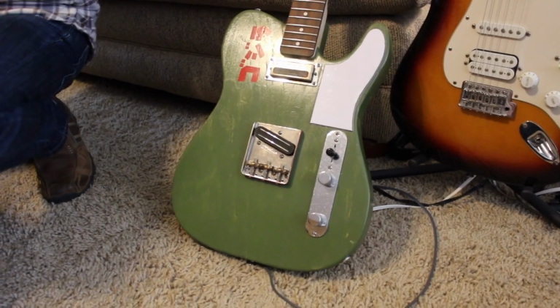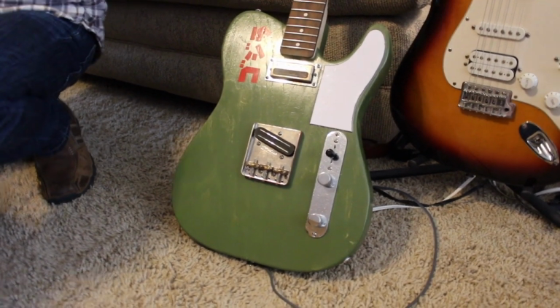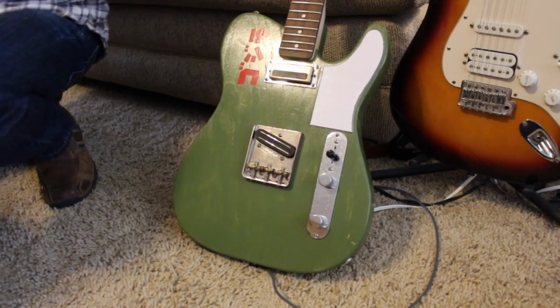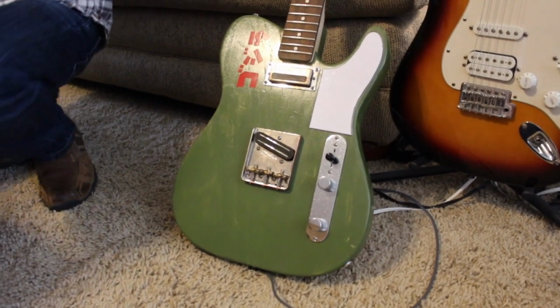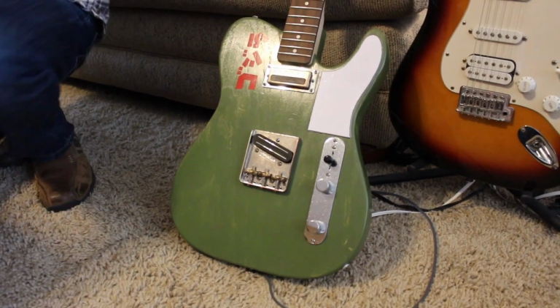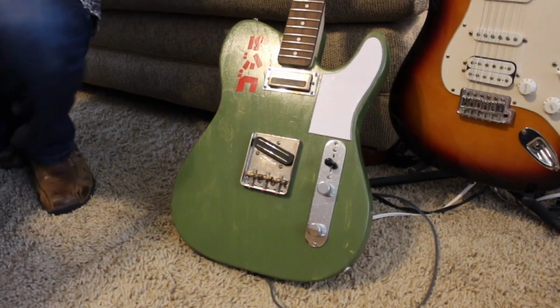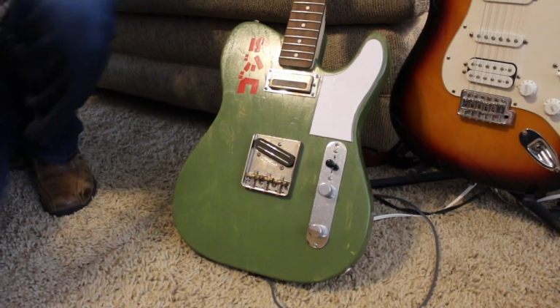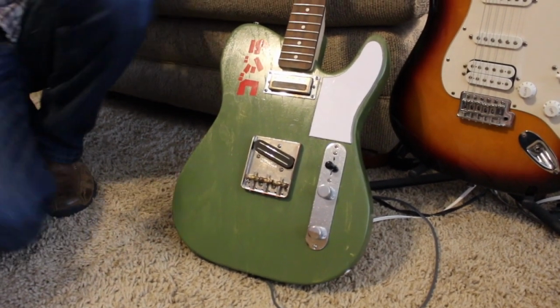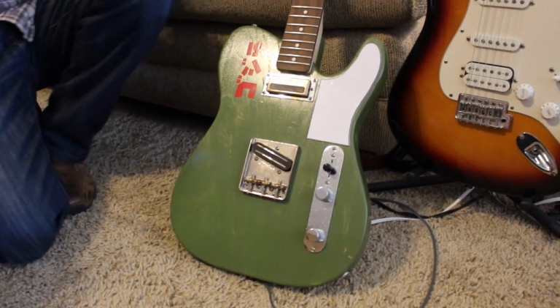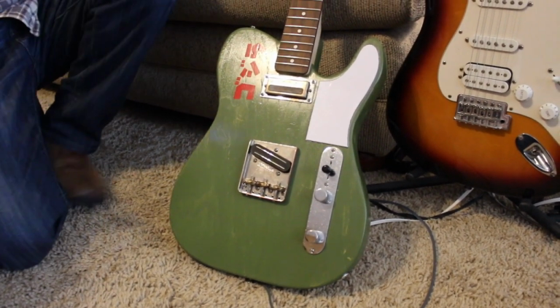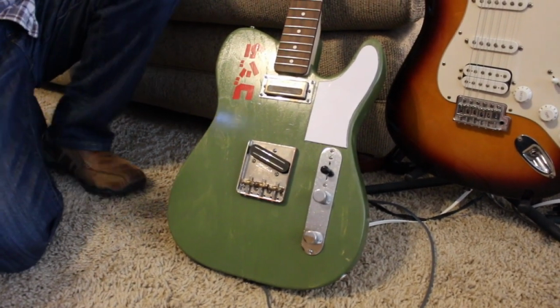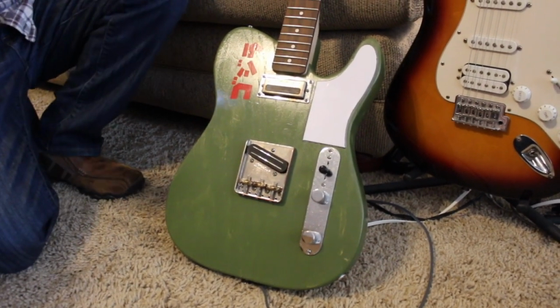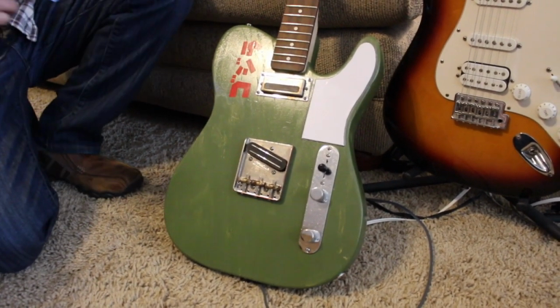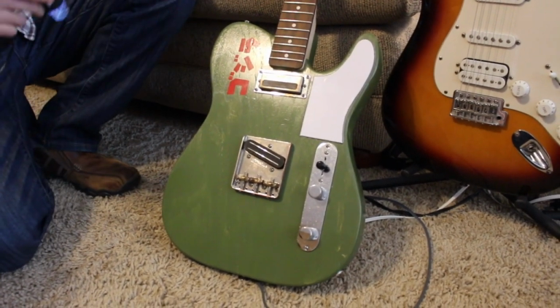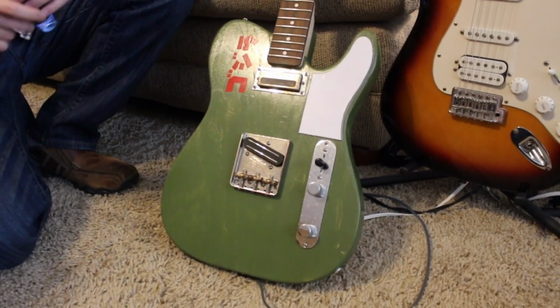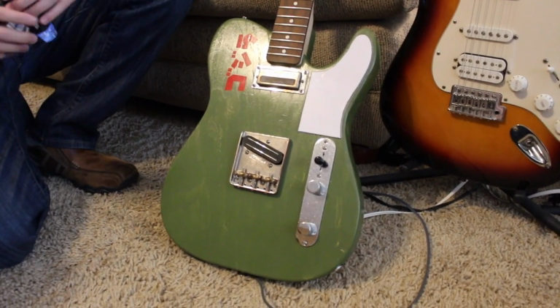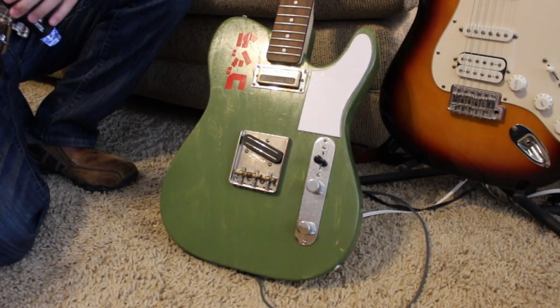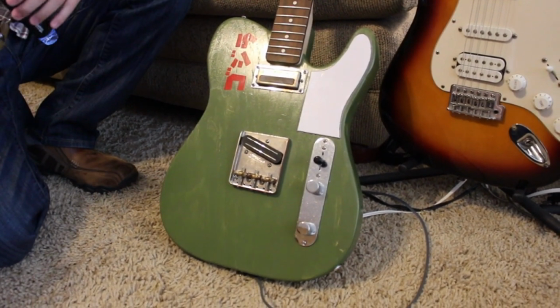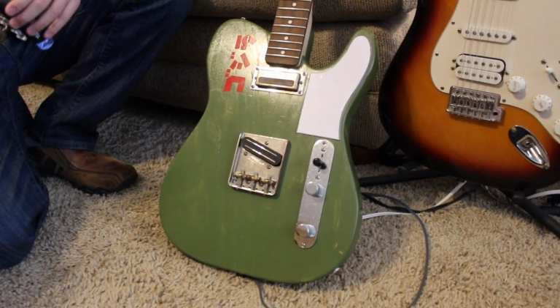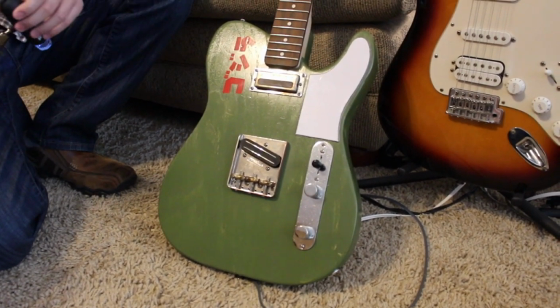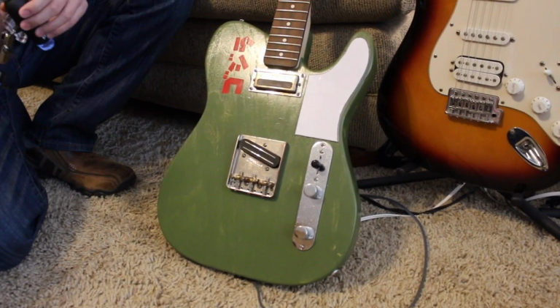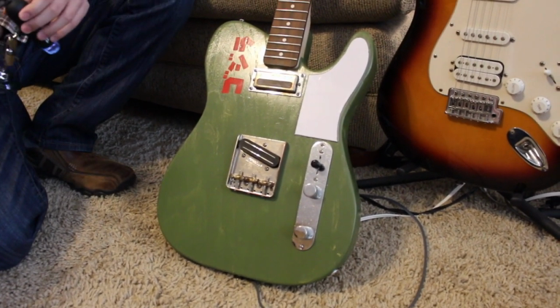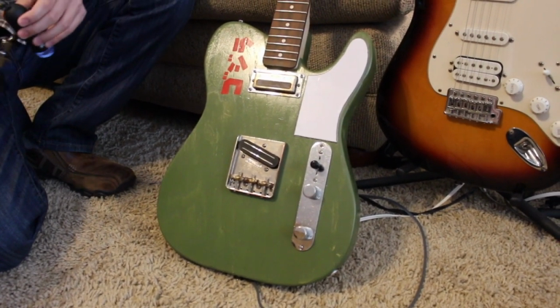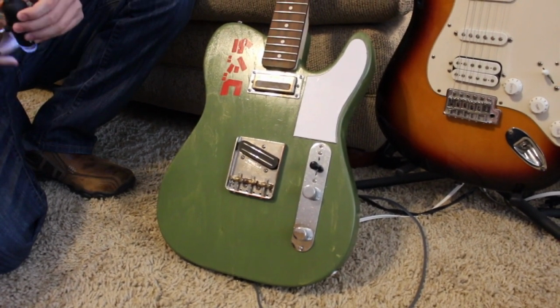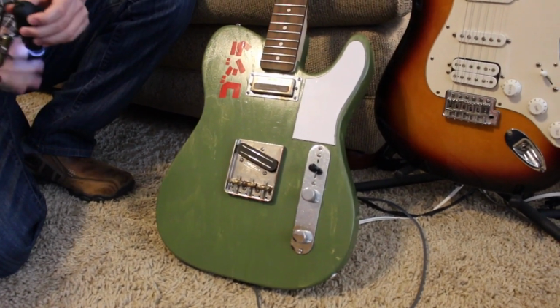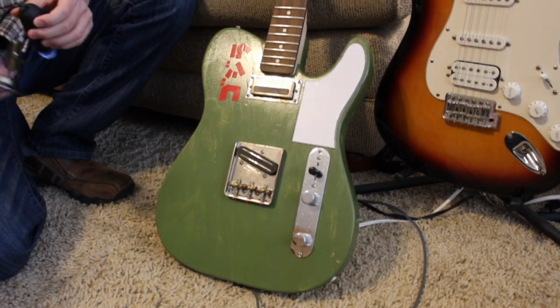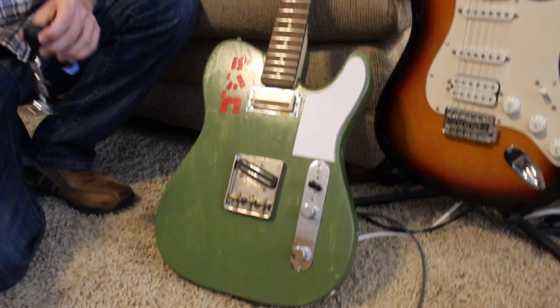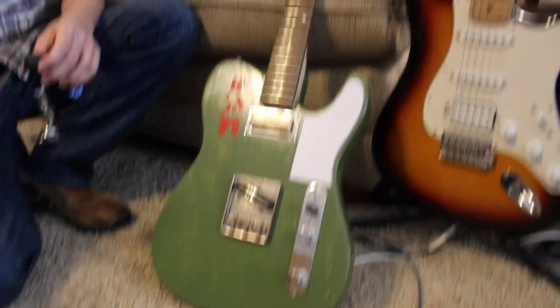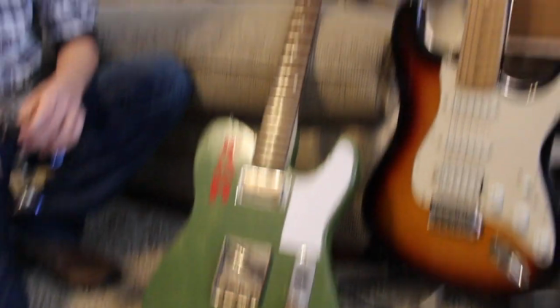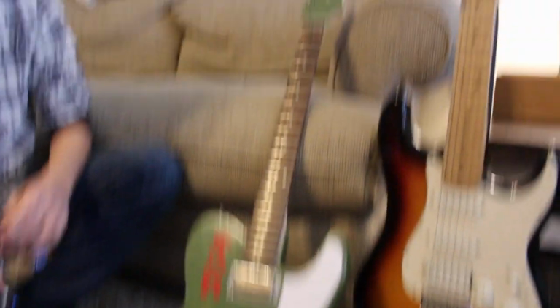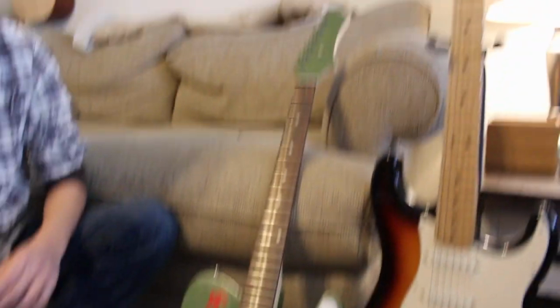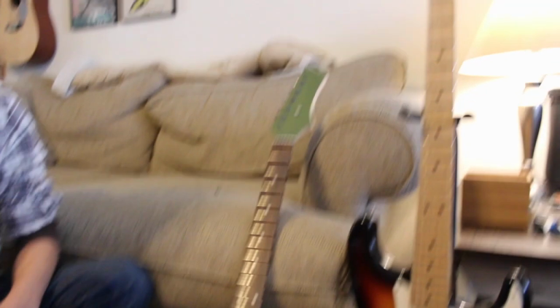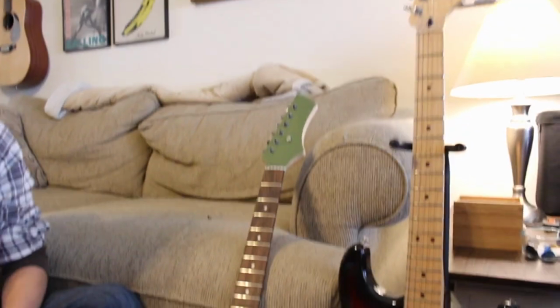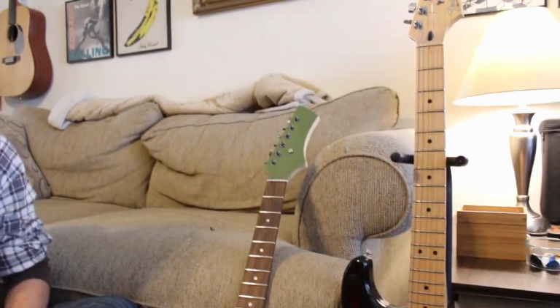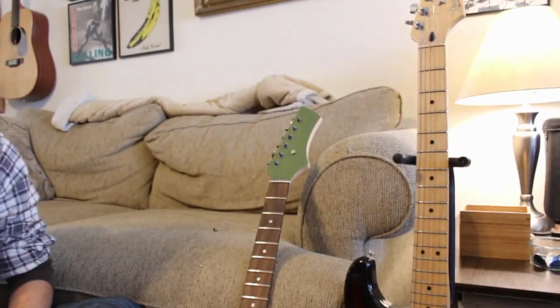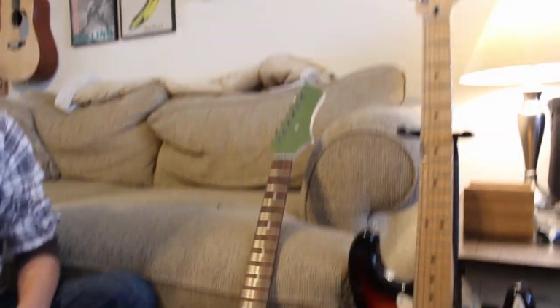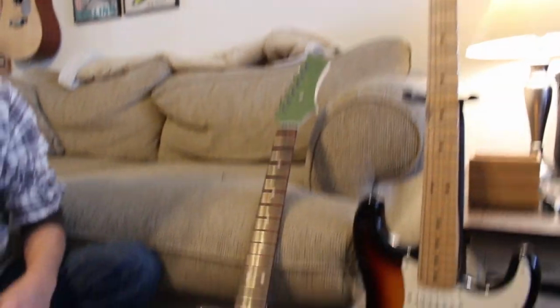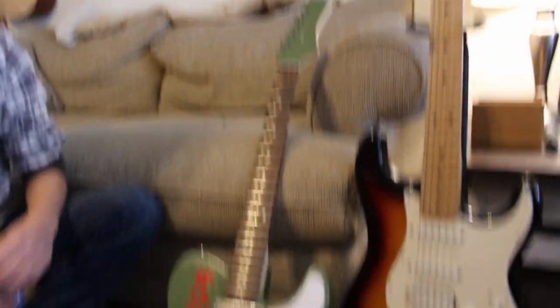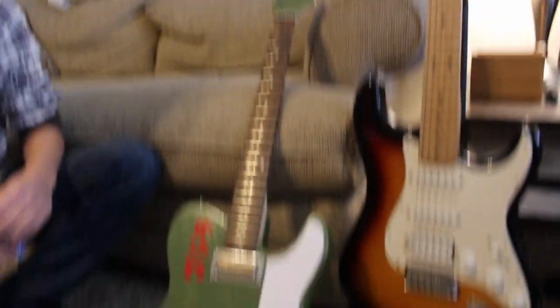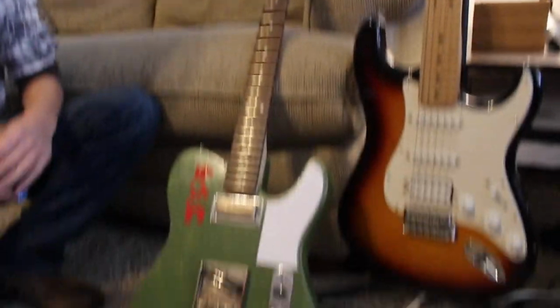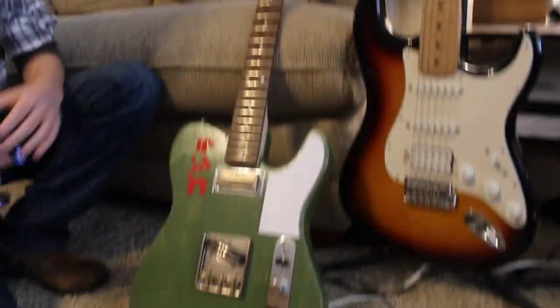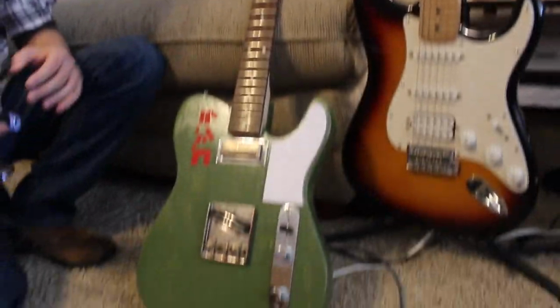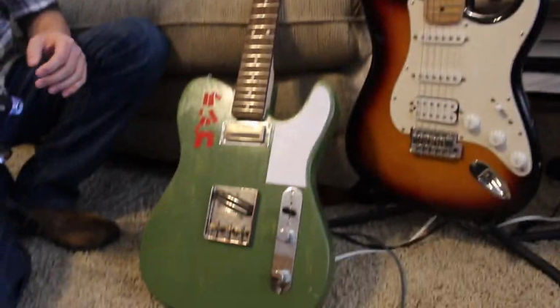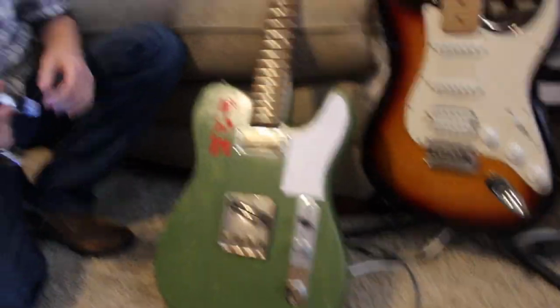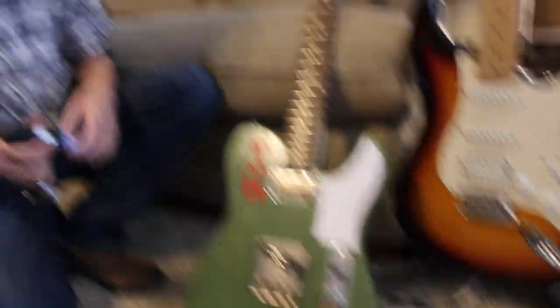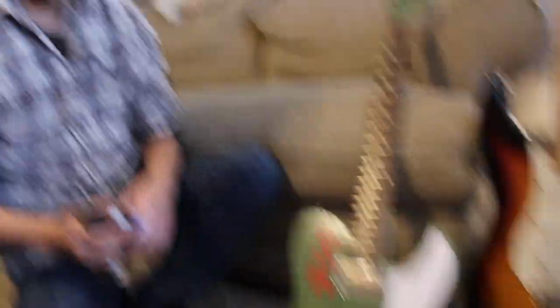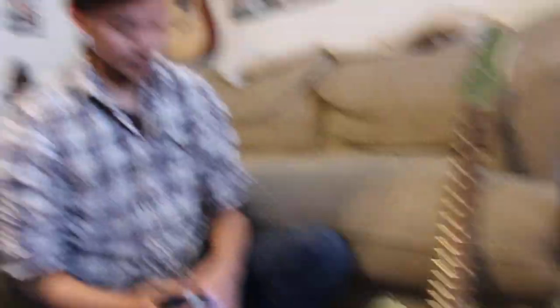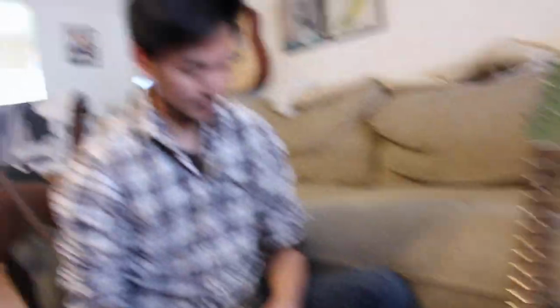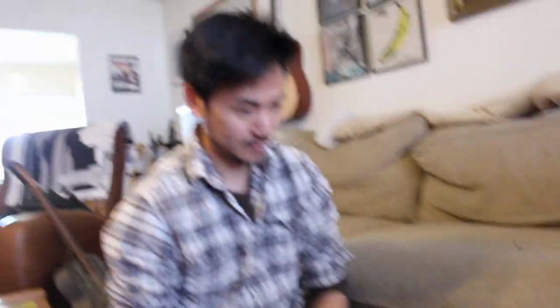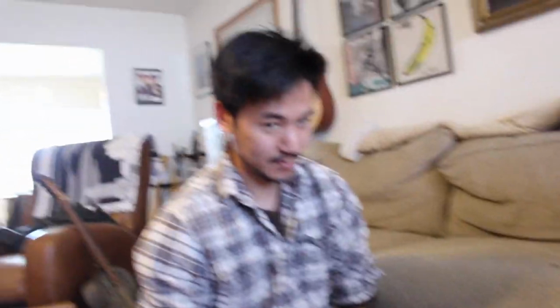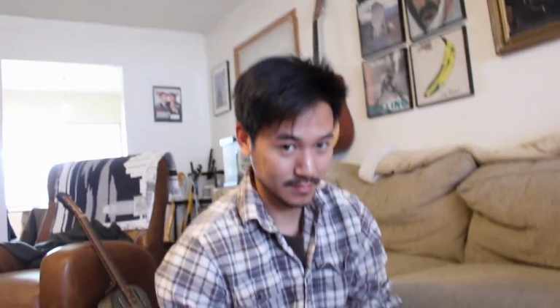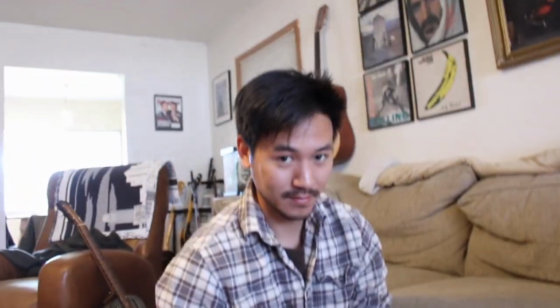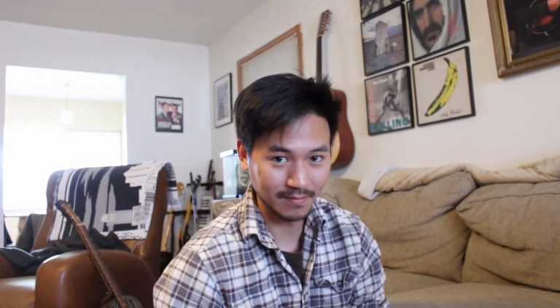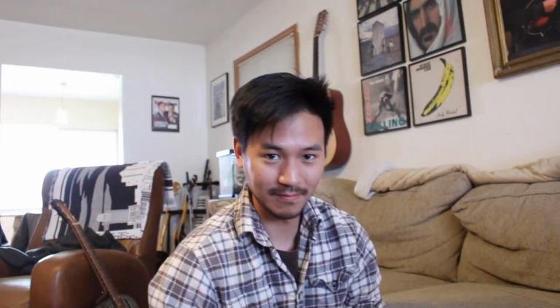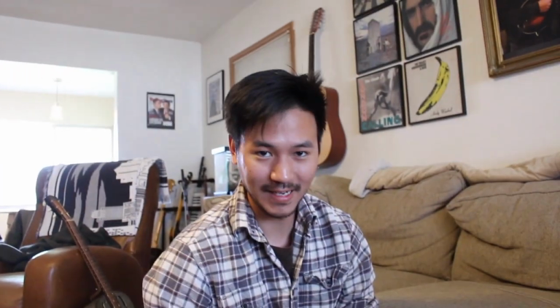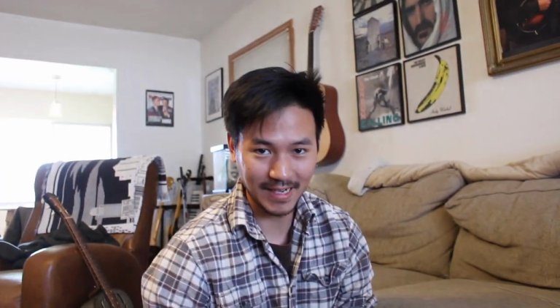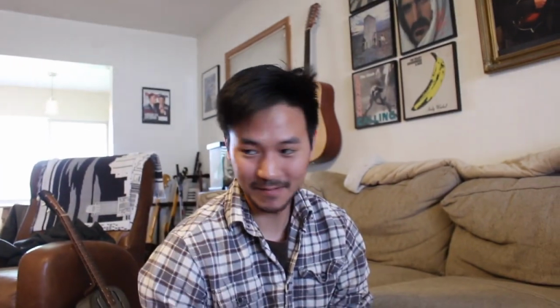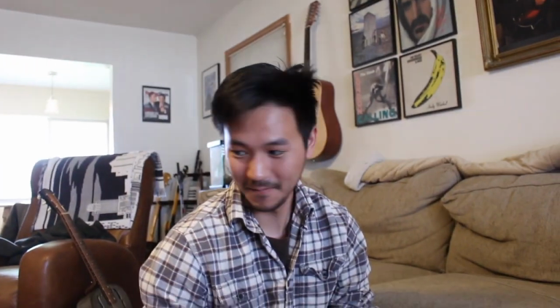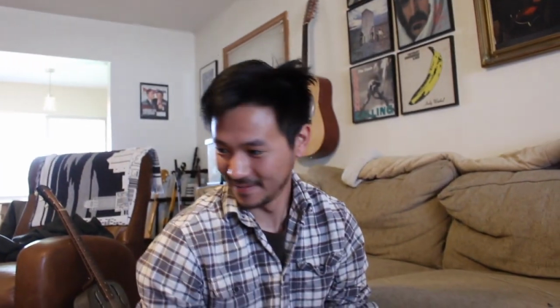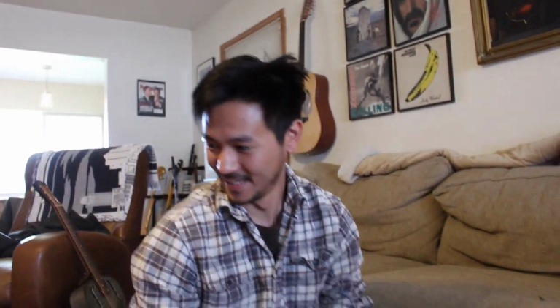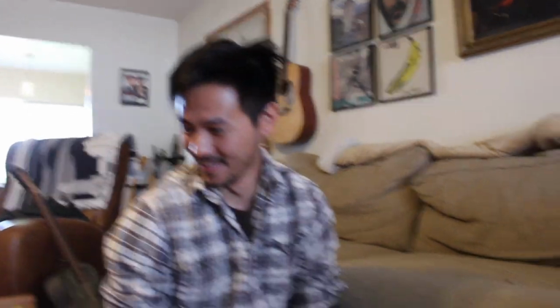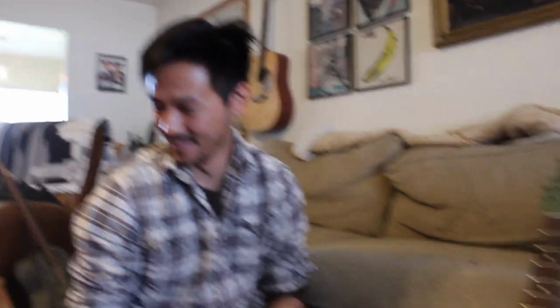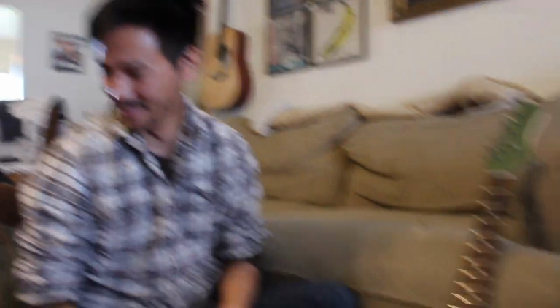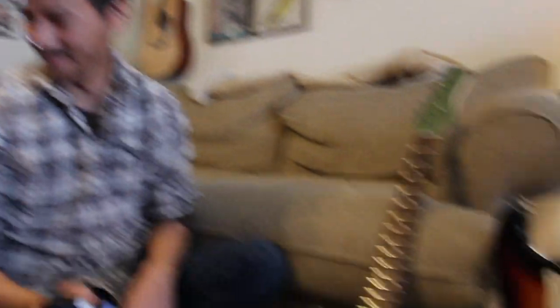Alright, this is Morgan's homemade Telecaster guitar. This is my roommate, Morgan. Hi. It's Morgan.